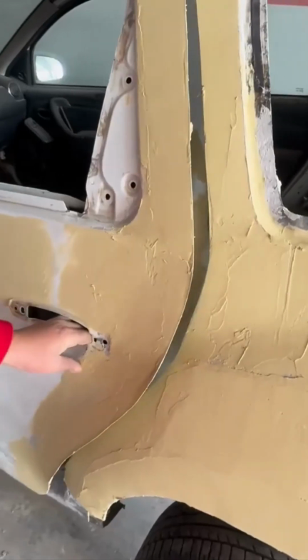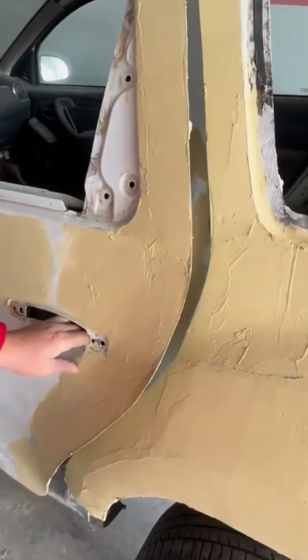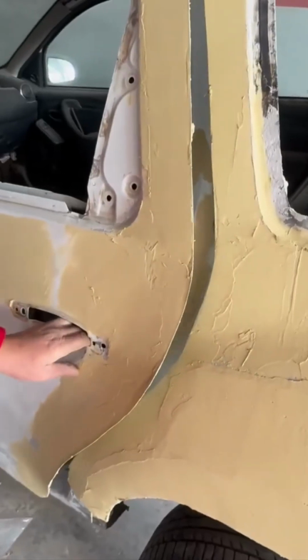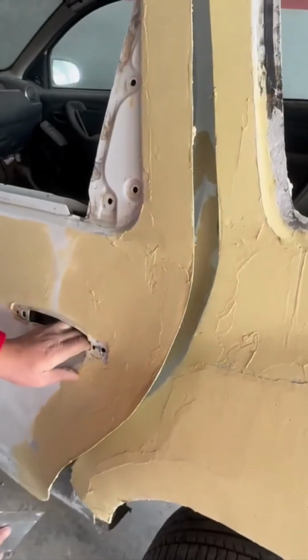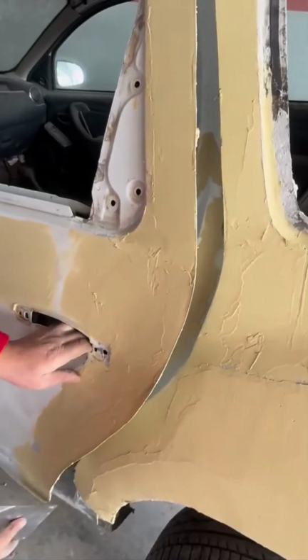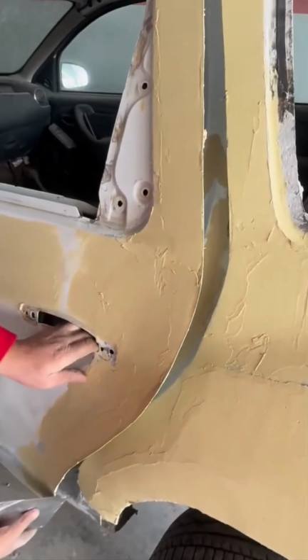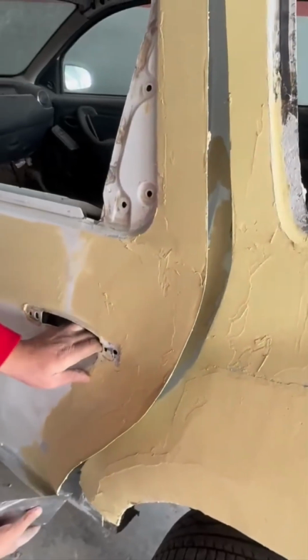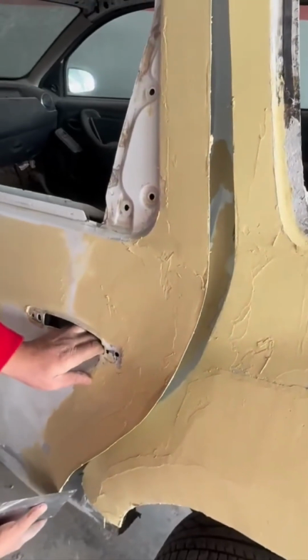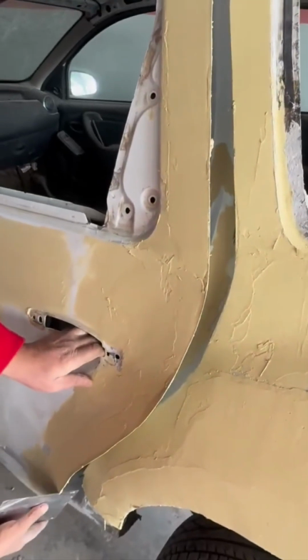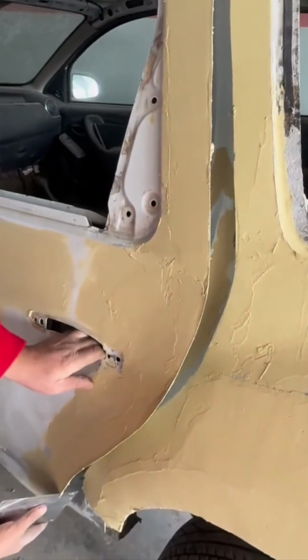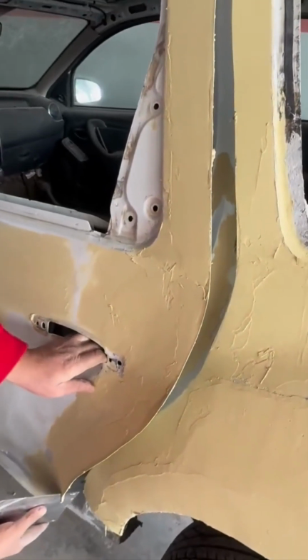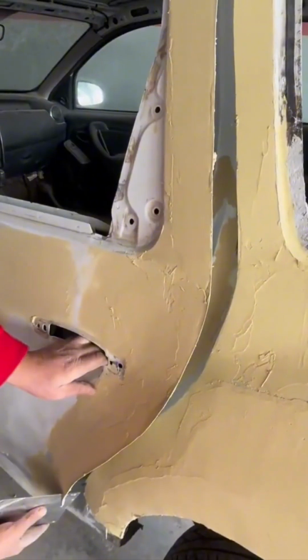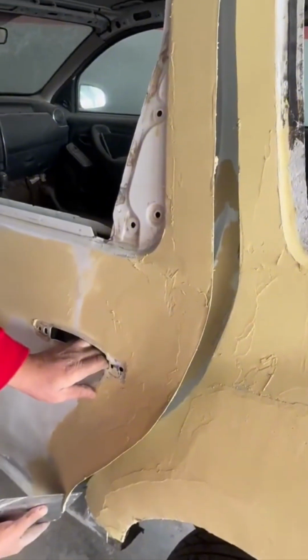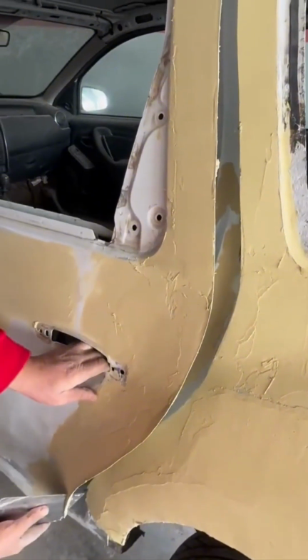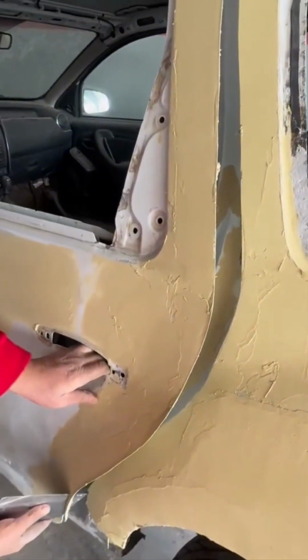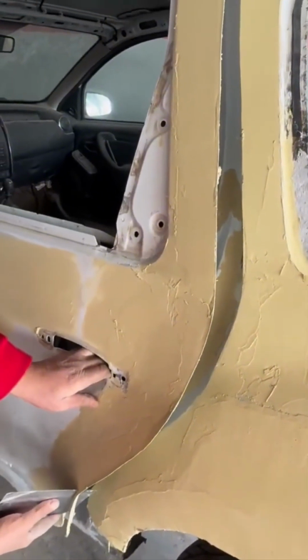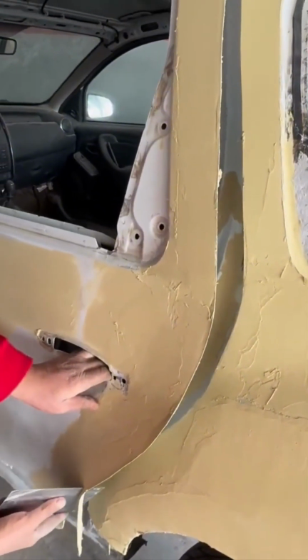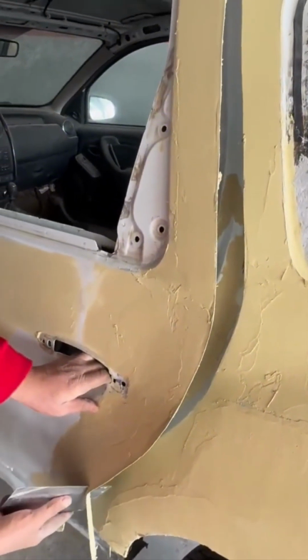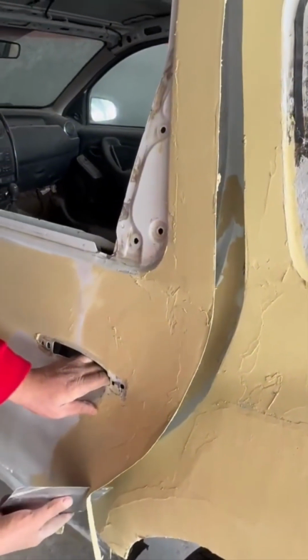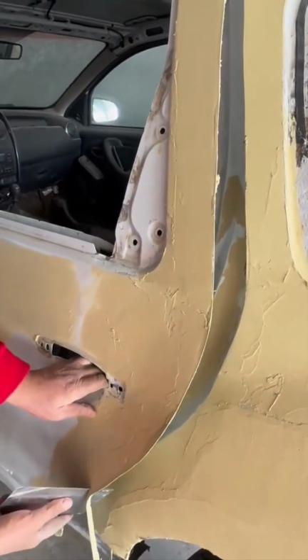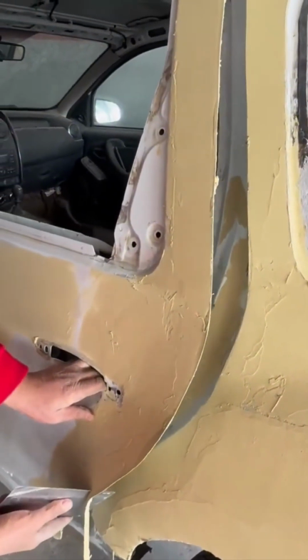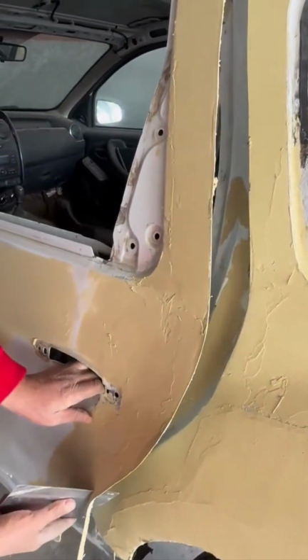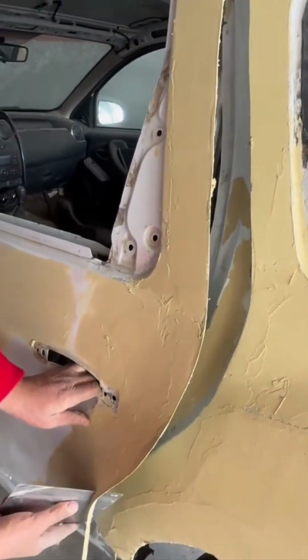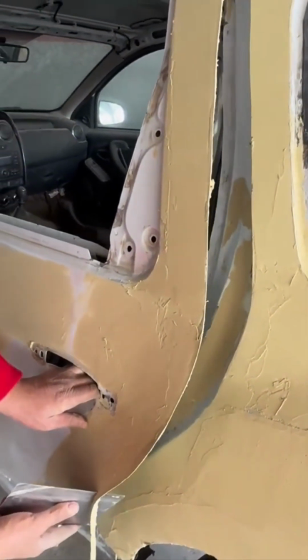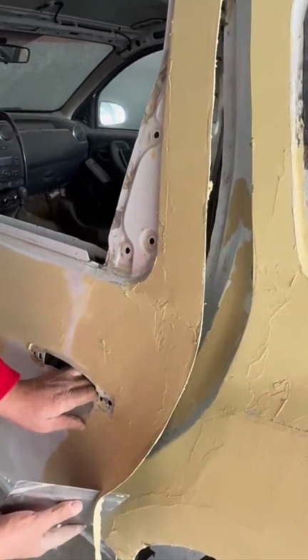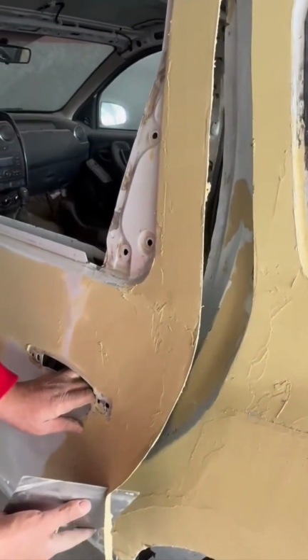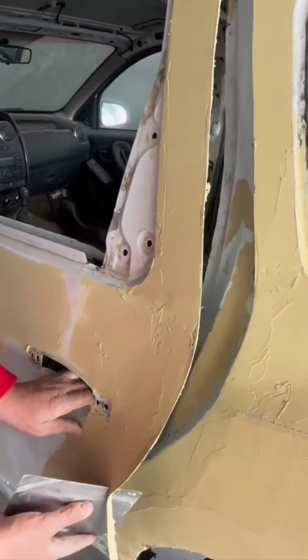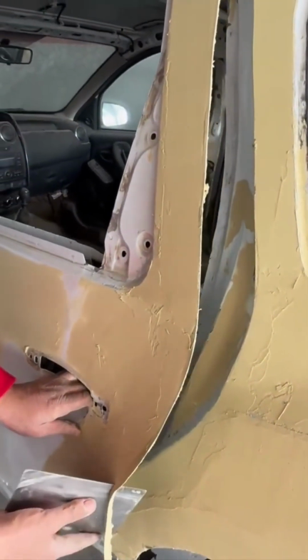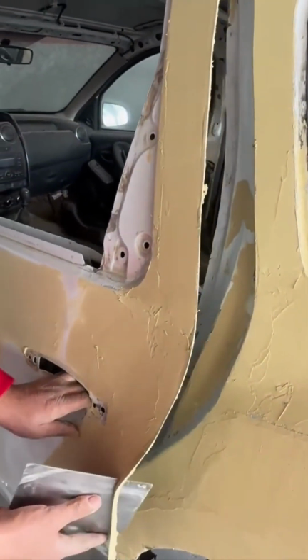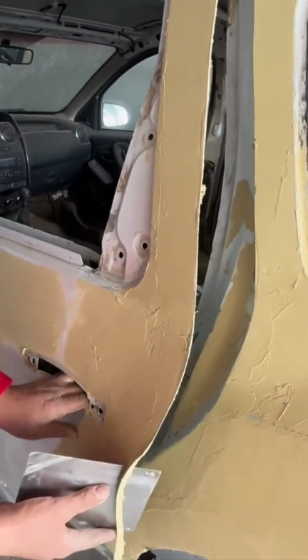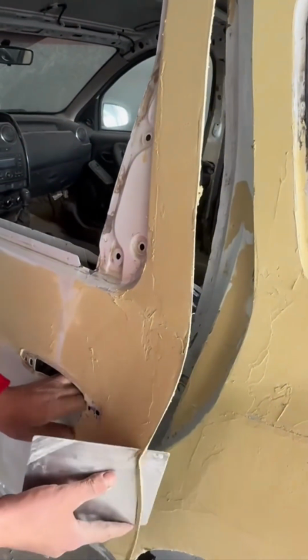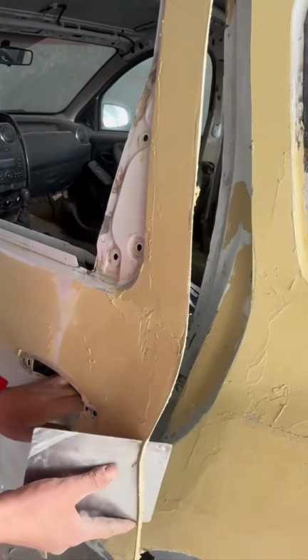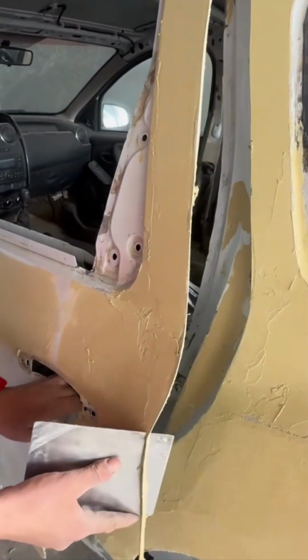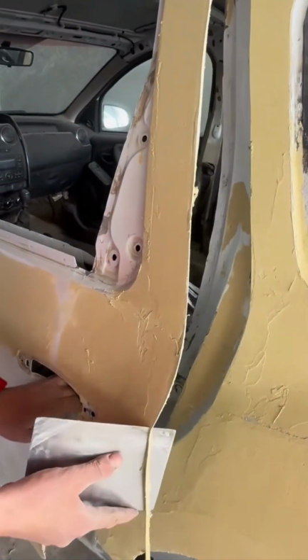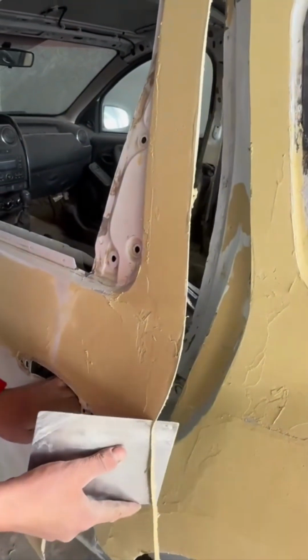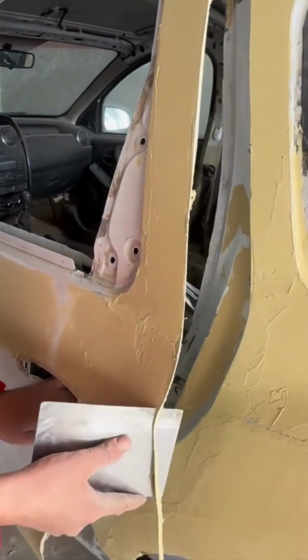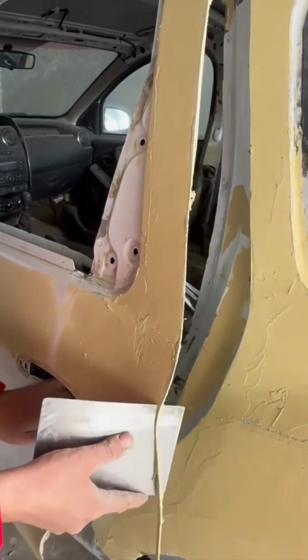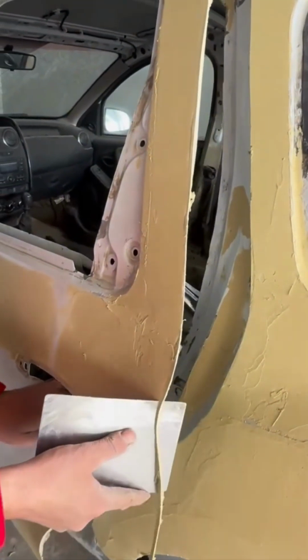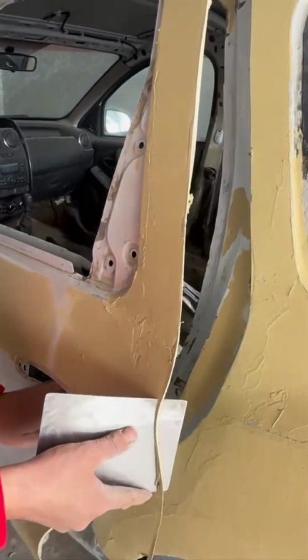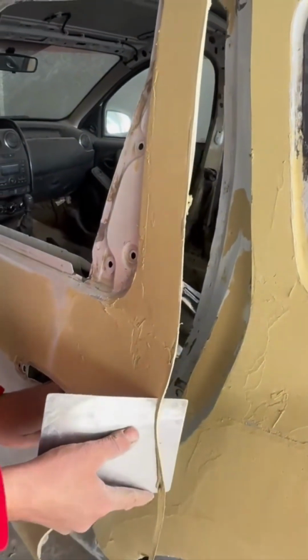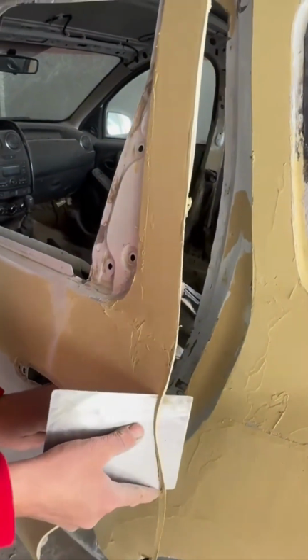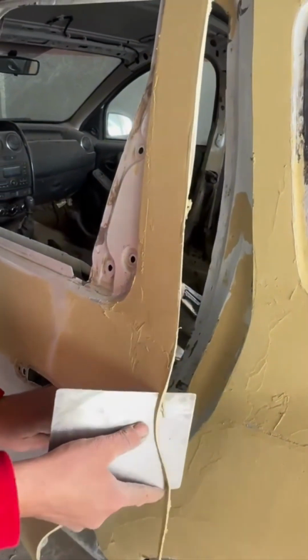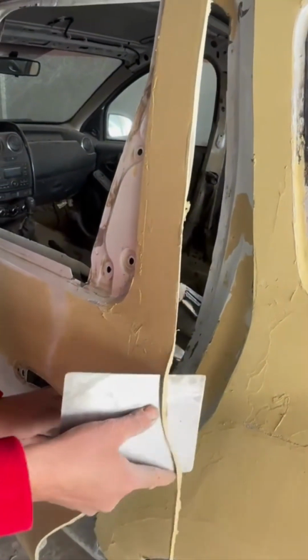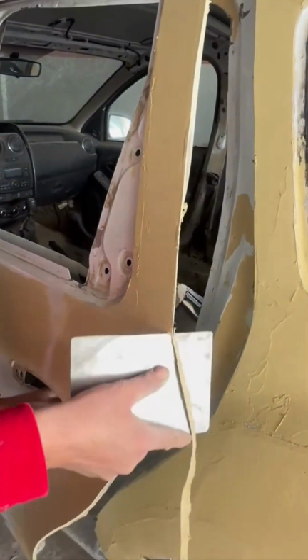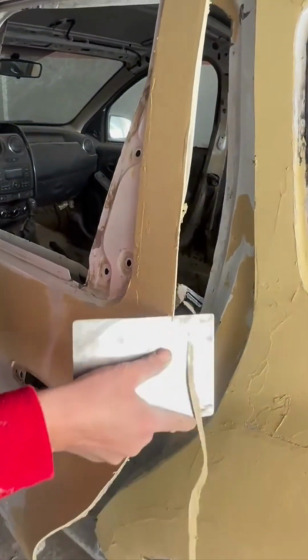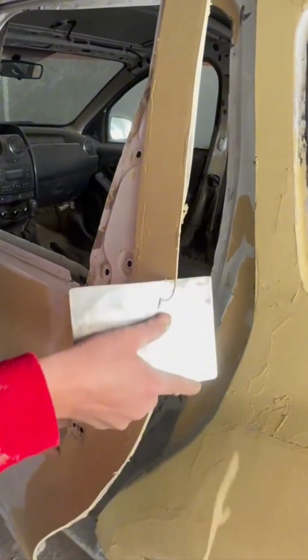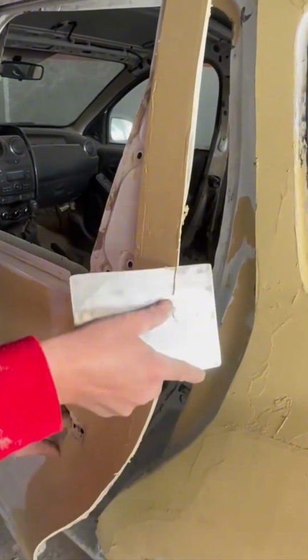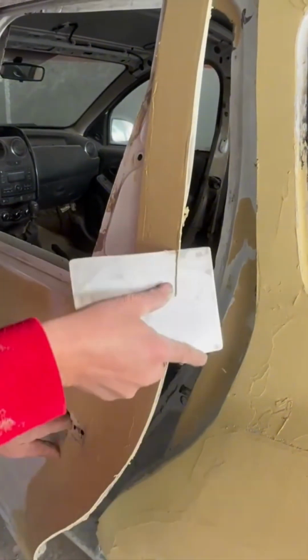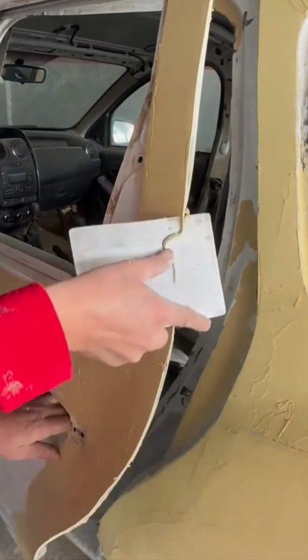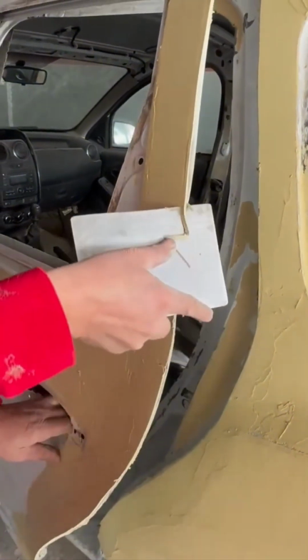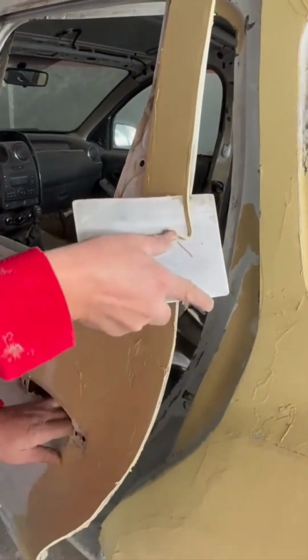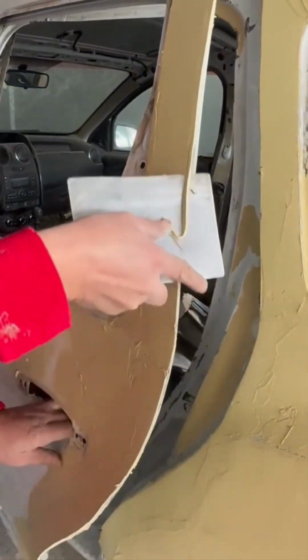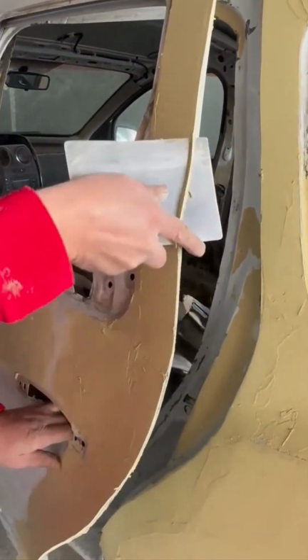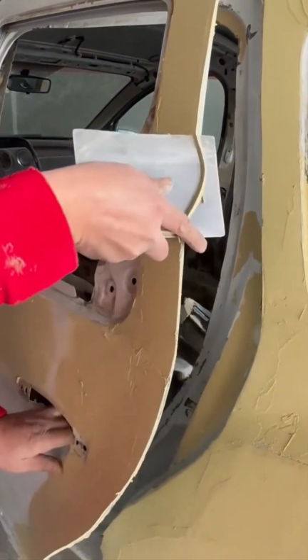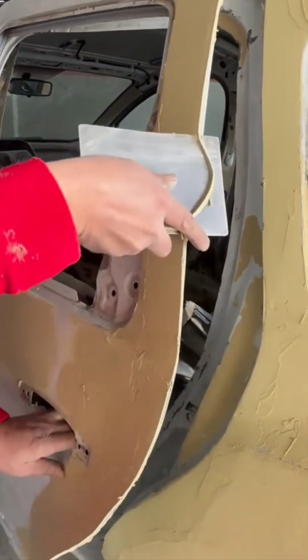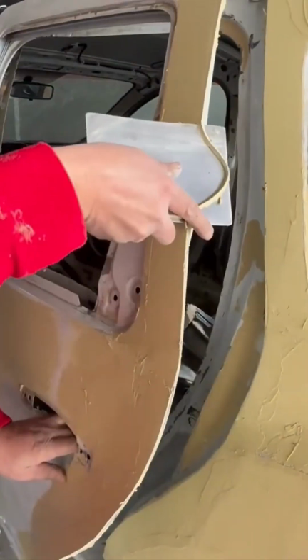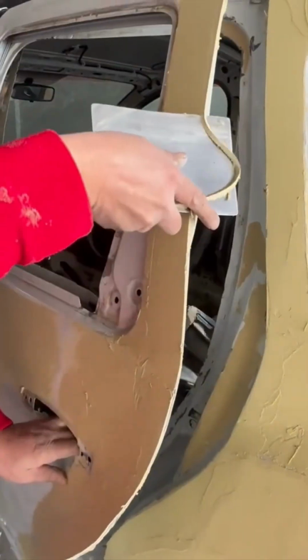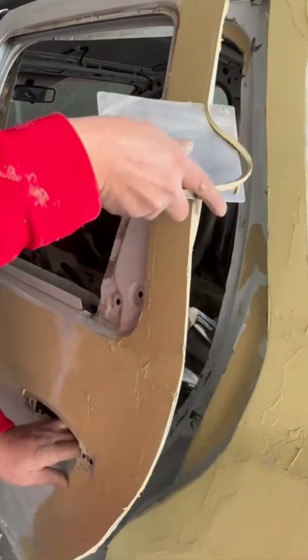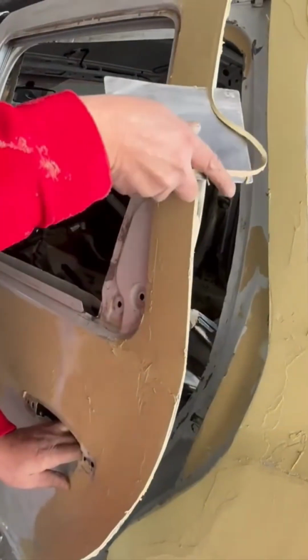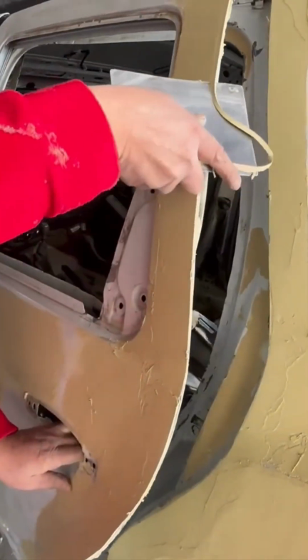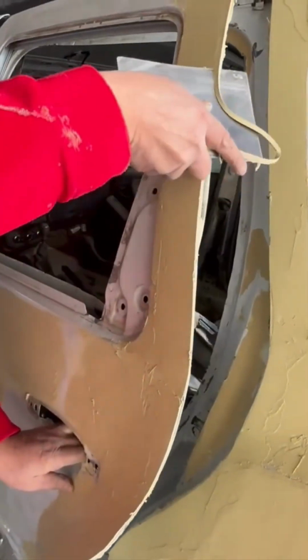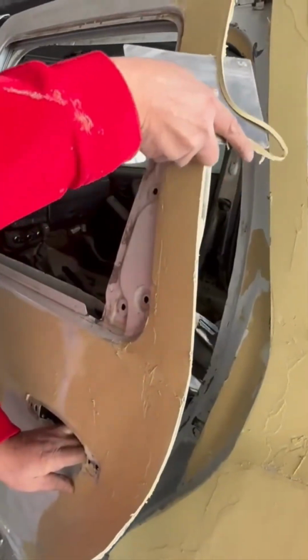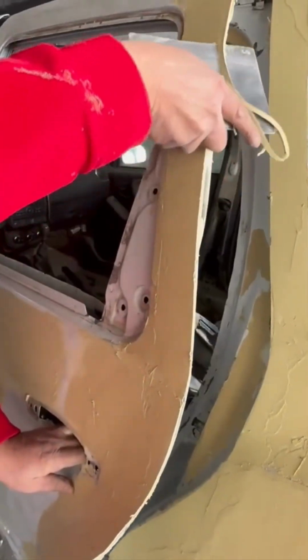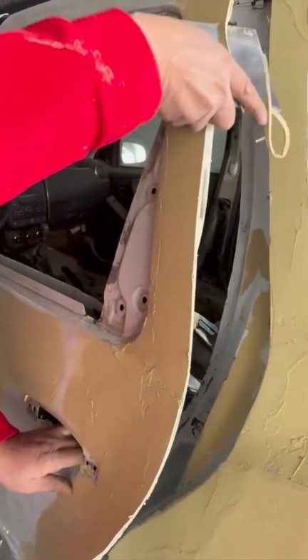The car door handle gets realigned, restoring its original swing. It closes with that satisfying factory-floor thud.